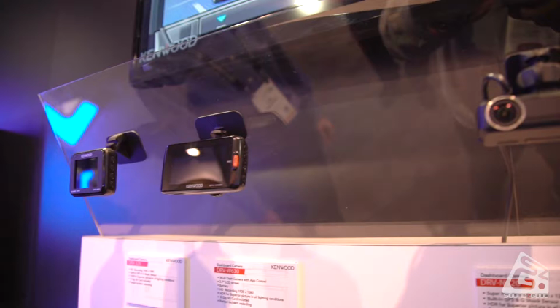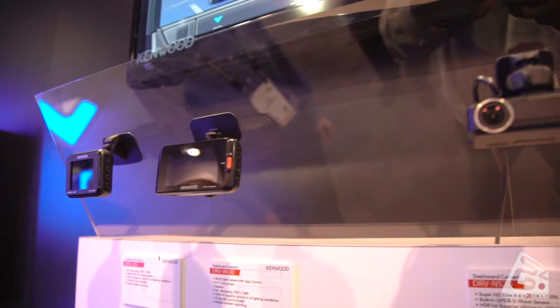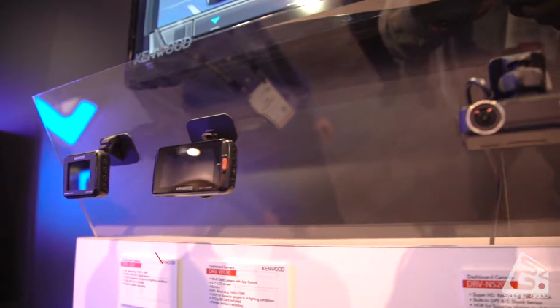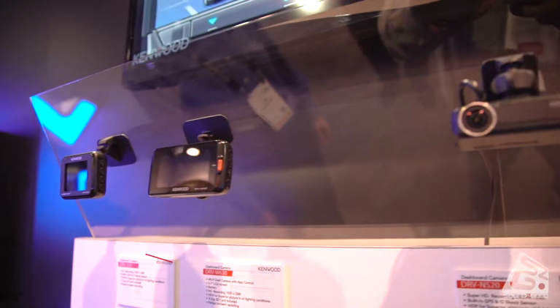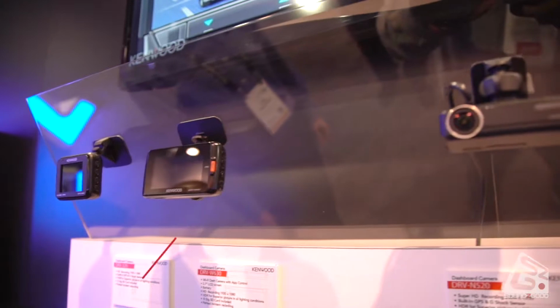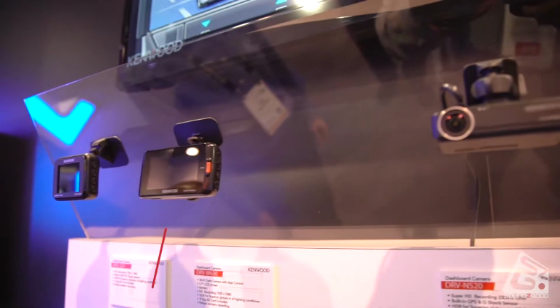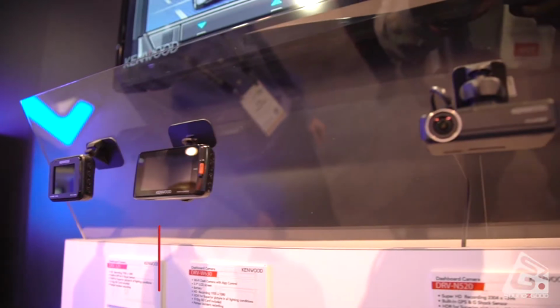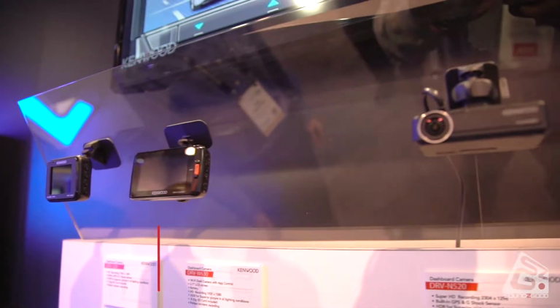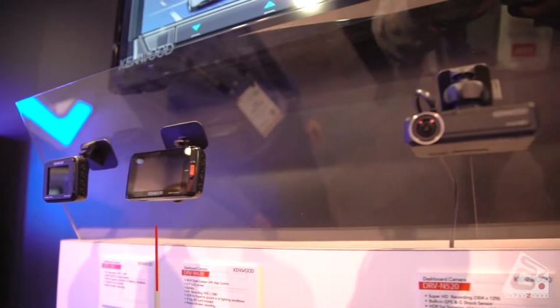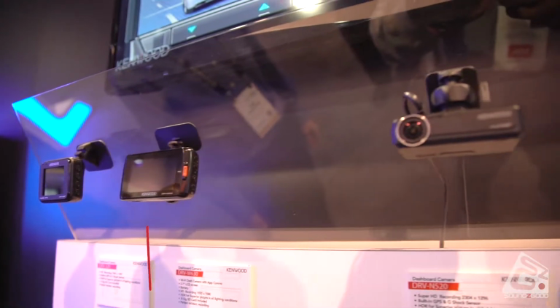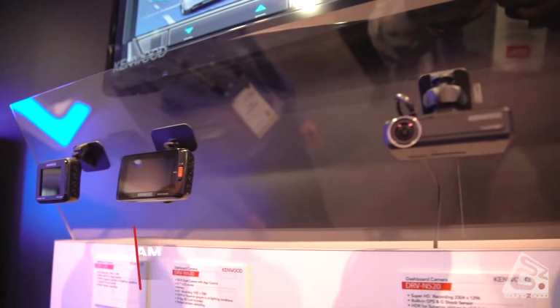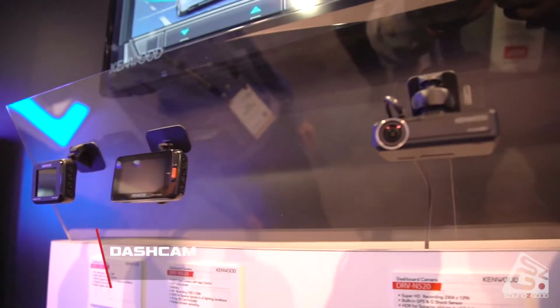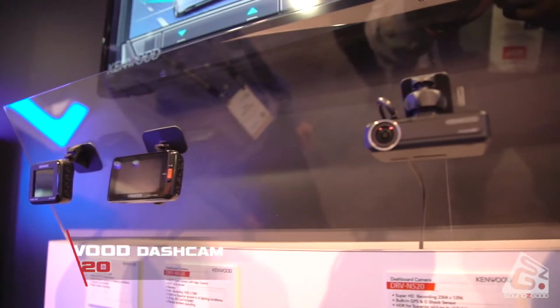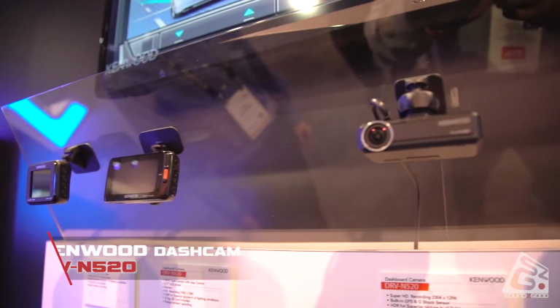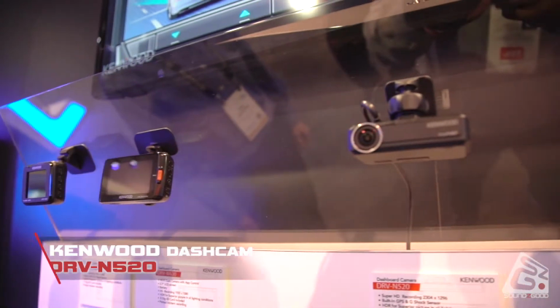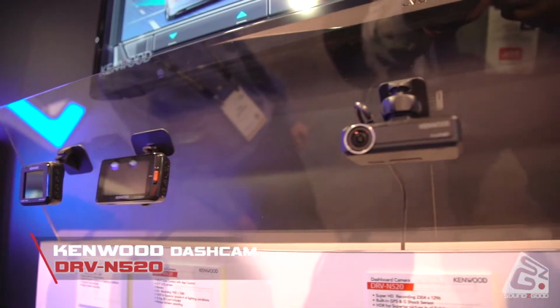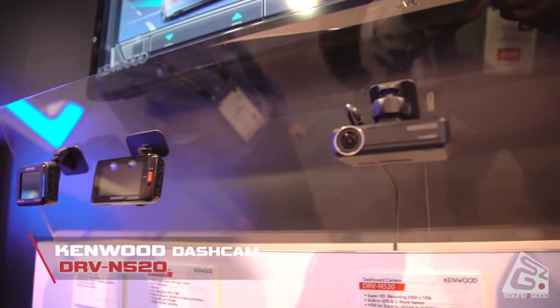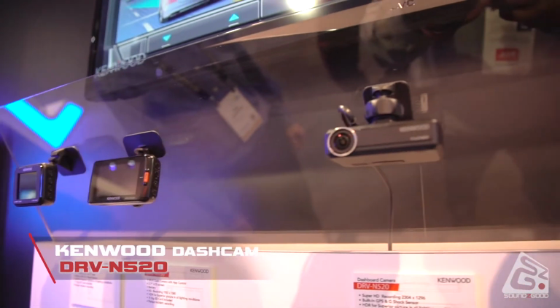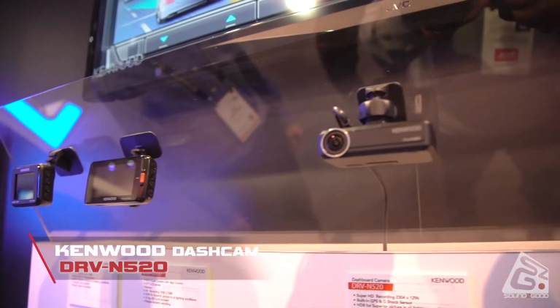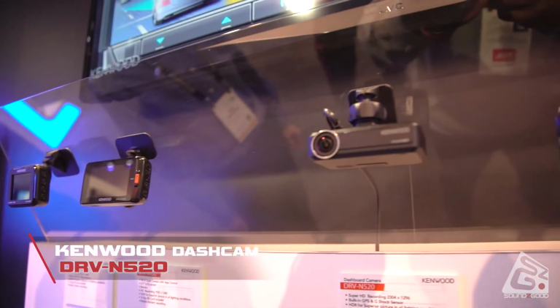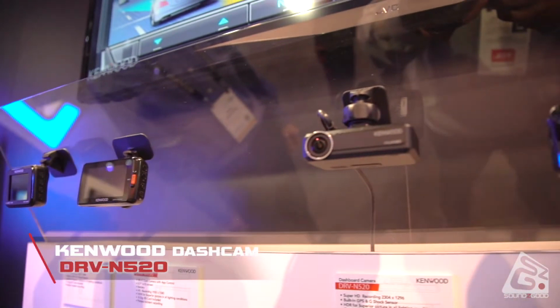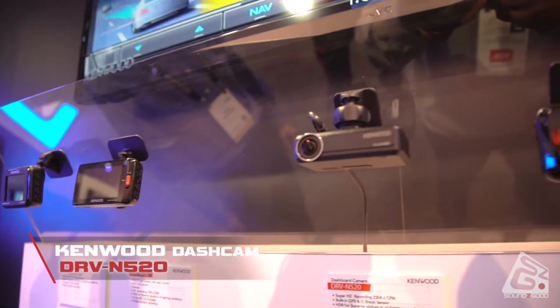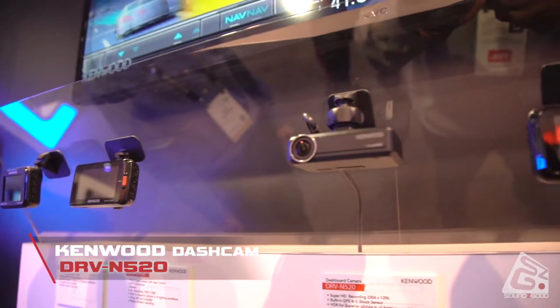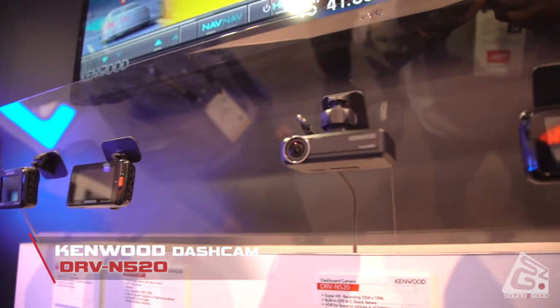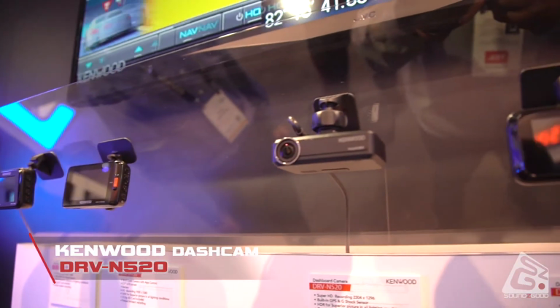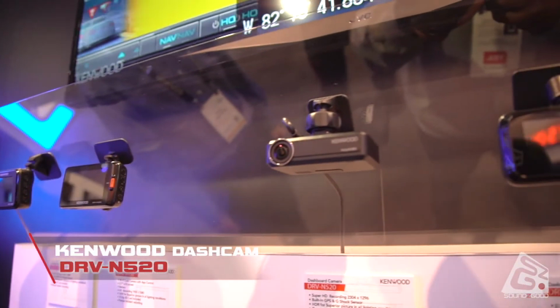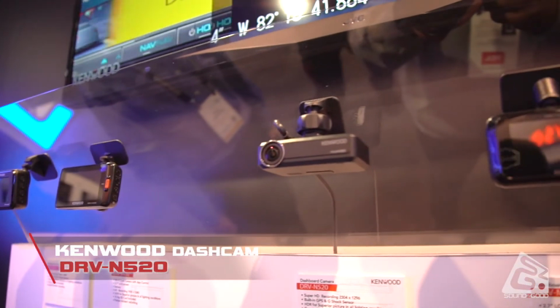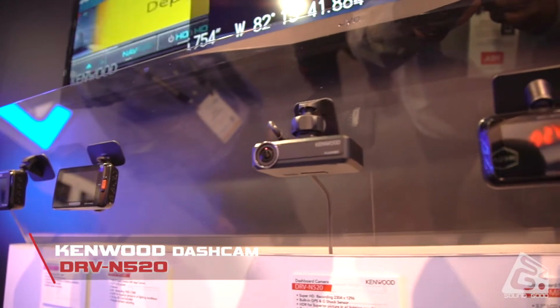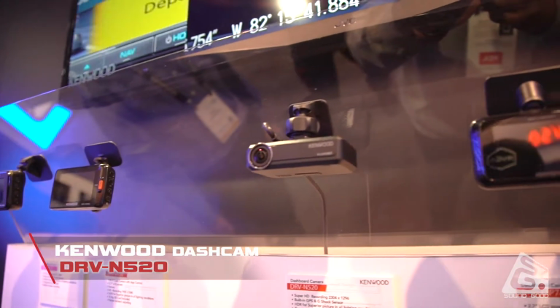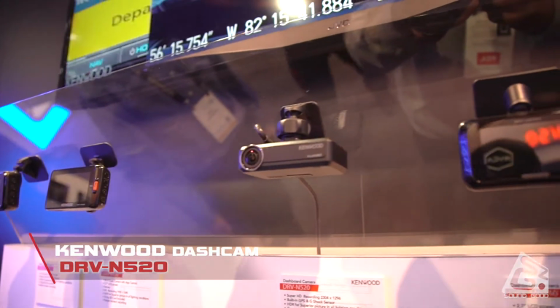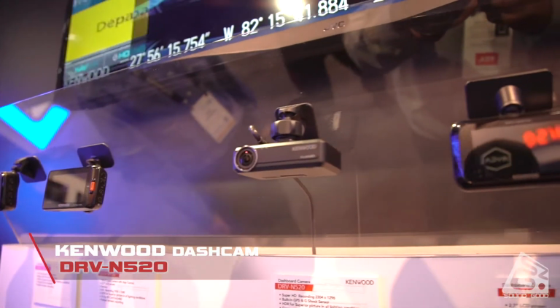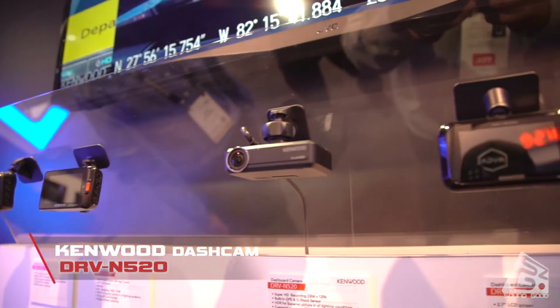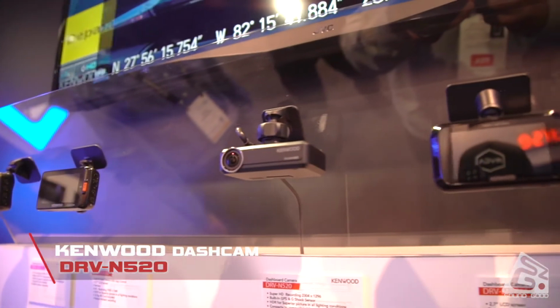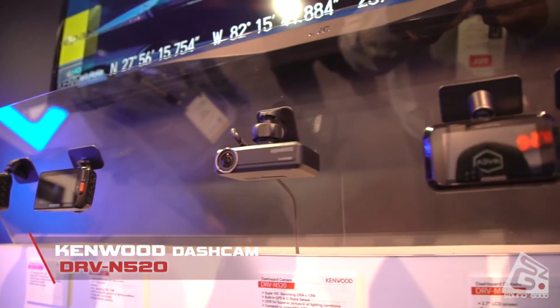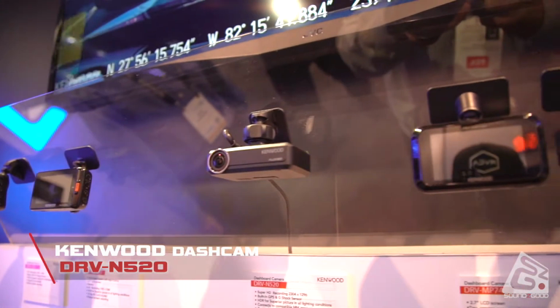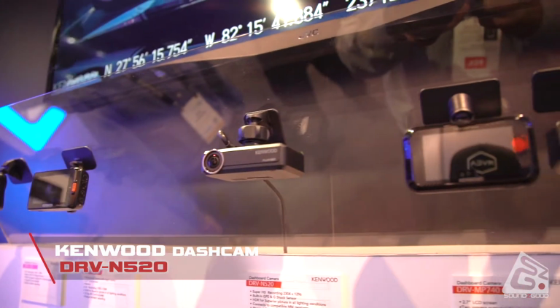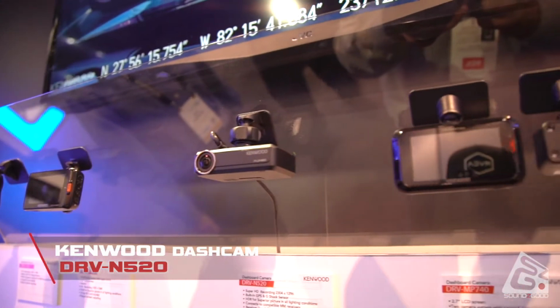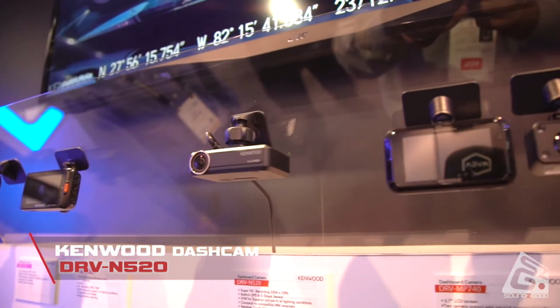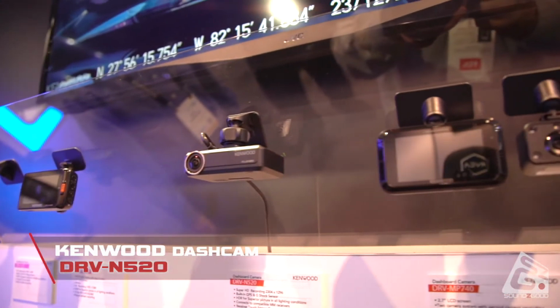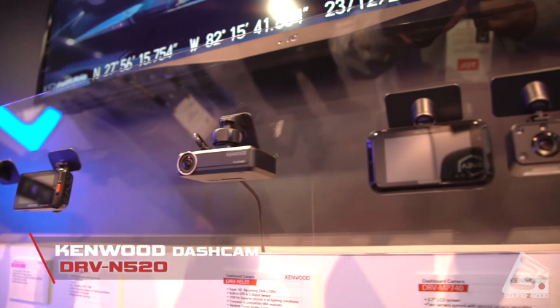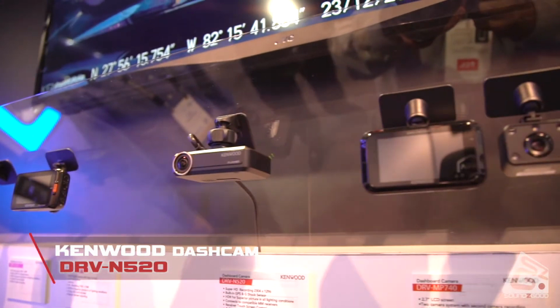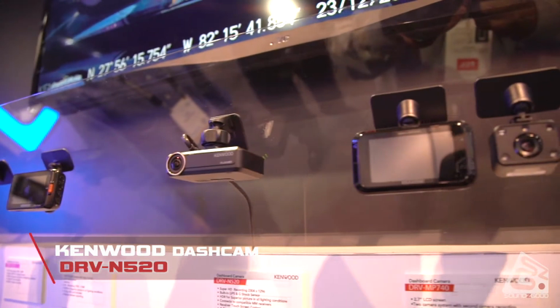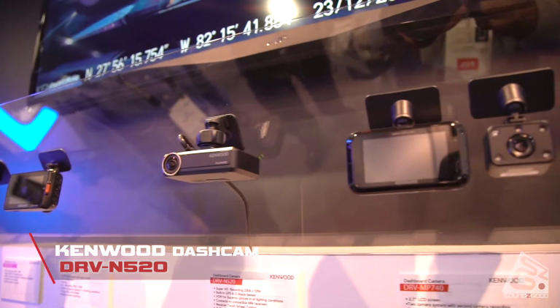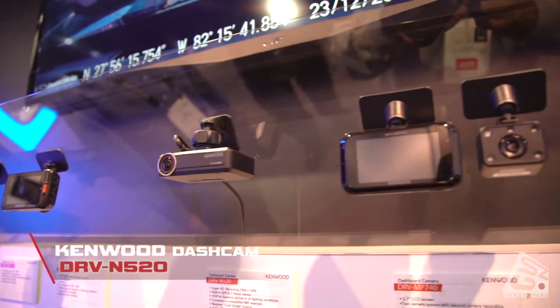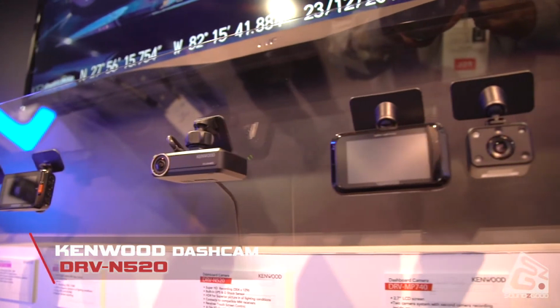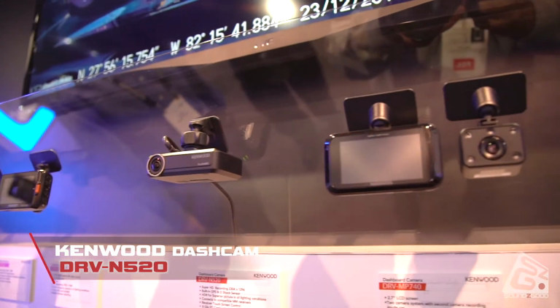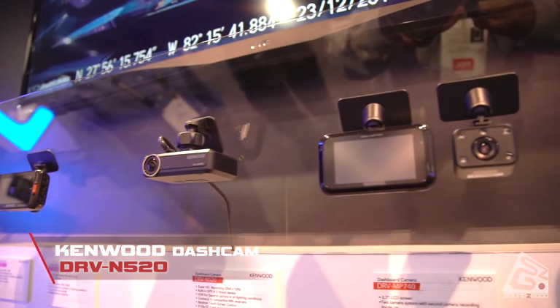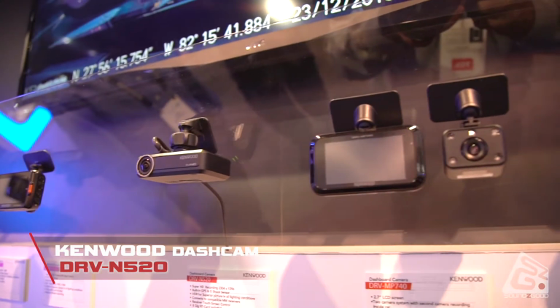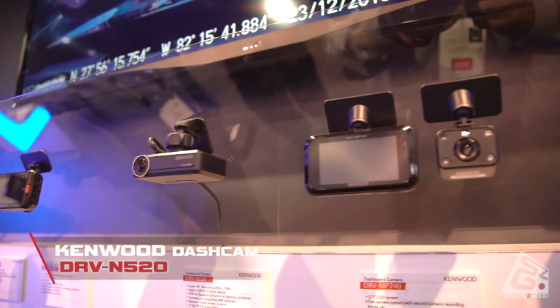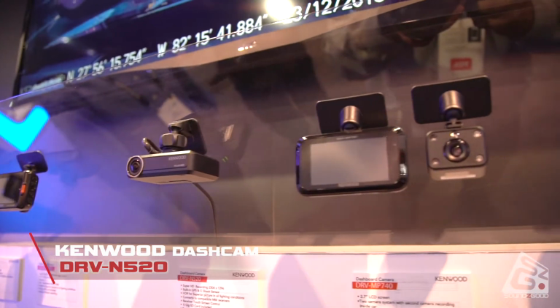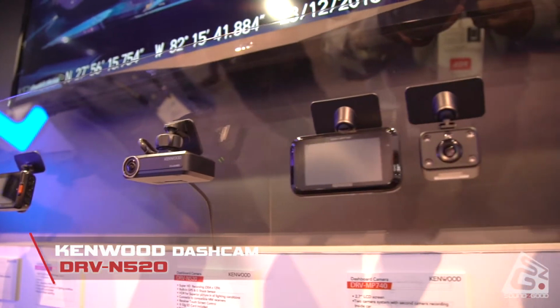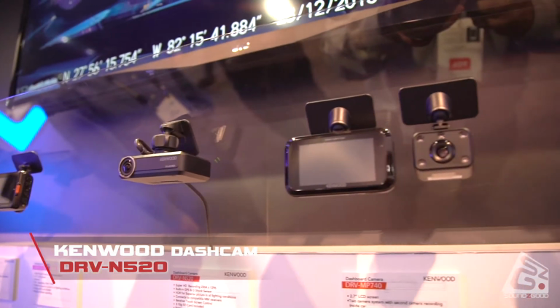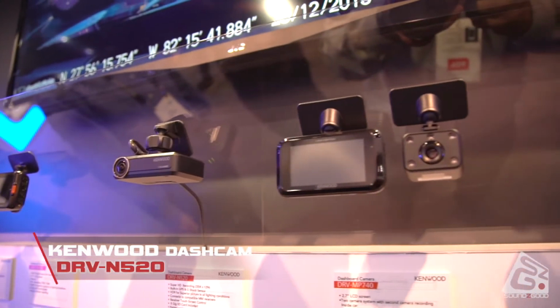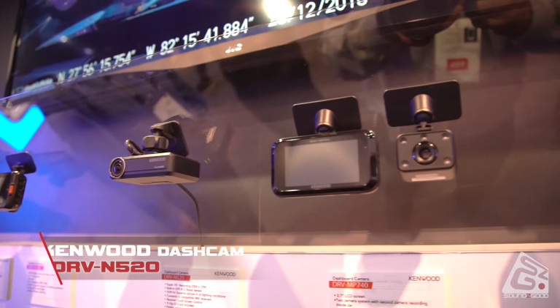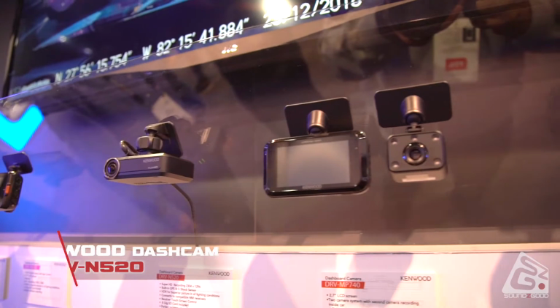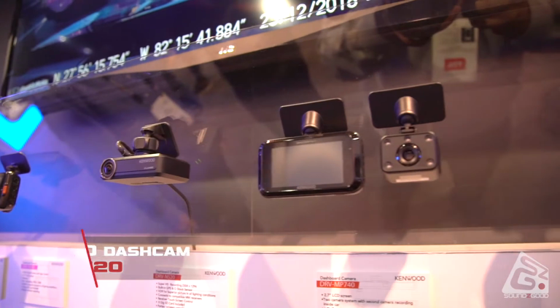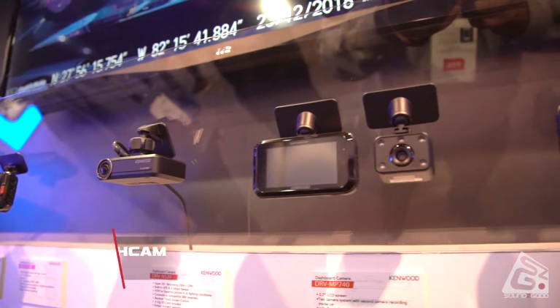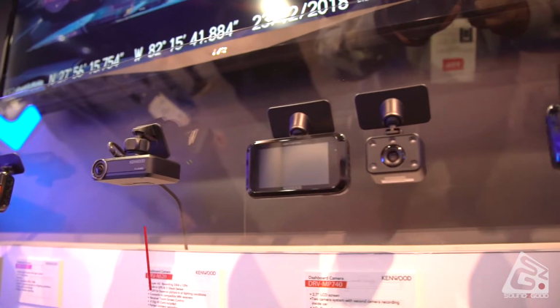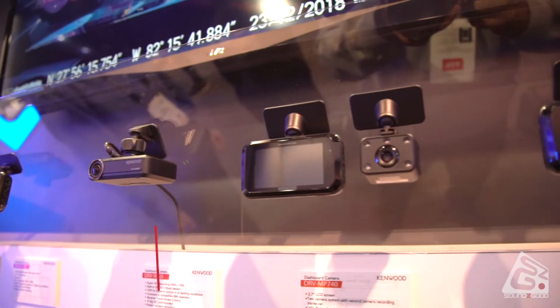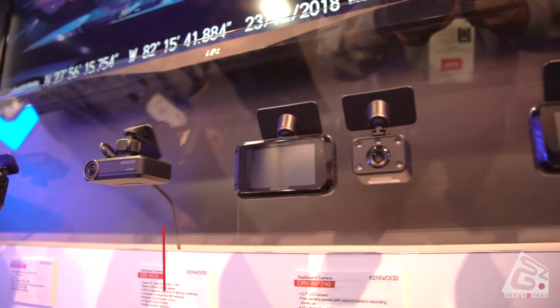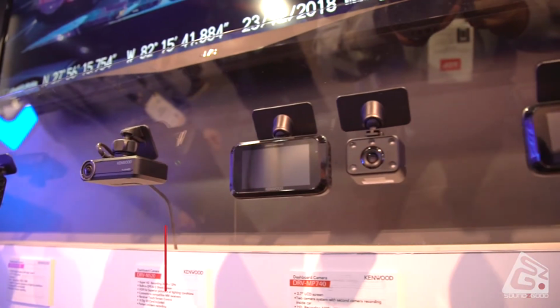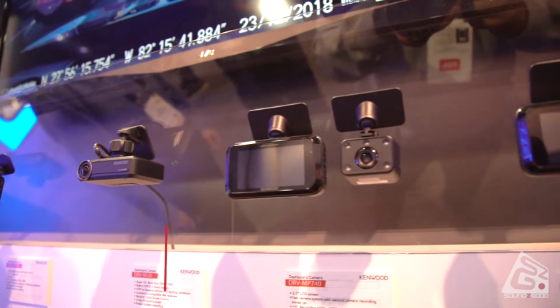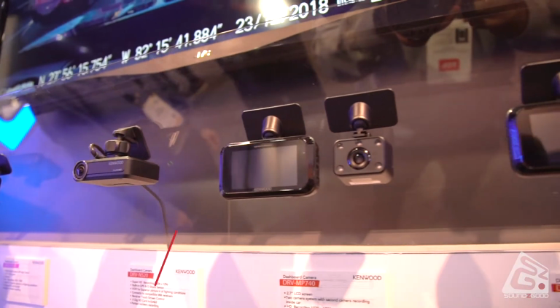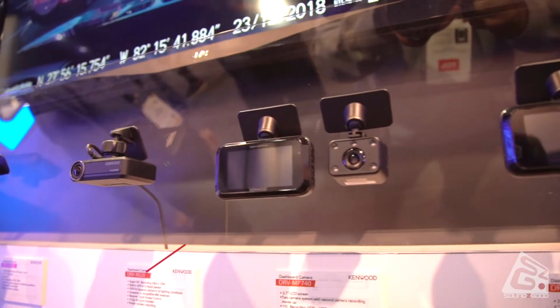Here we've got one of the new Kenwood receivers that supports the integrated dashboard camera, the DRB-N520.